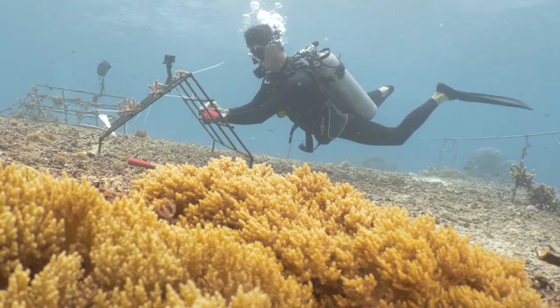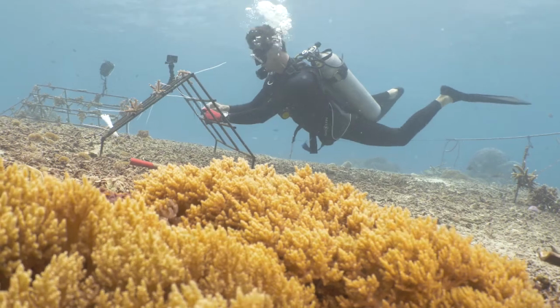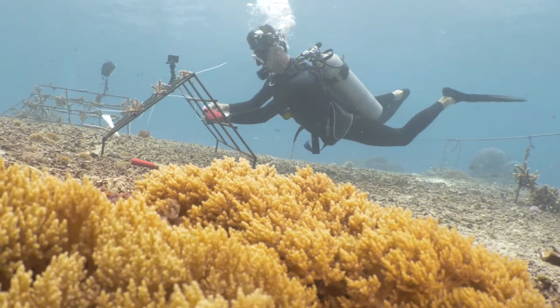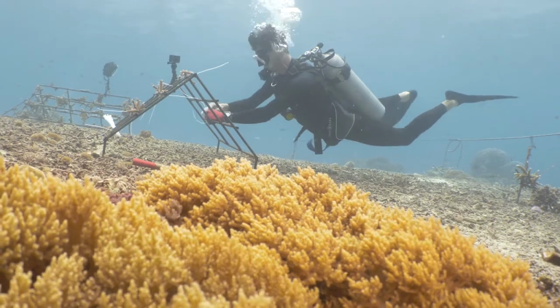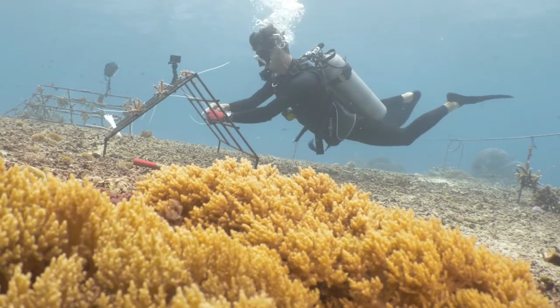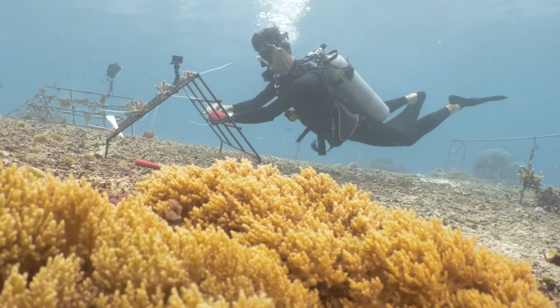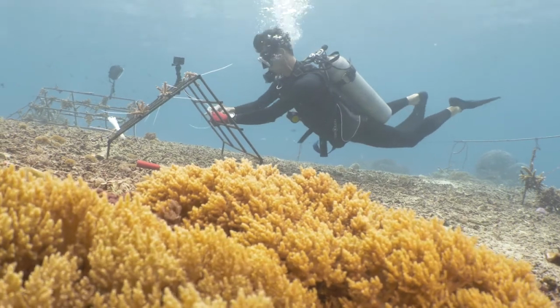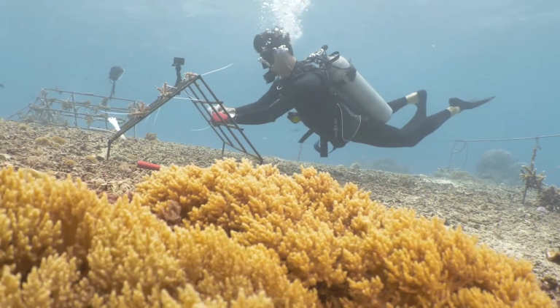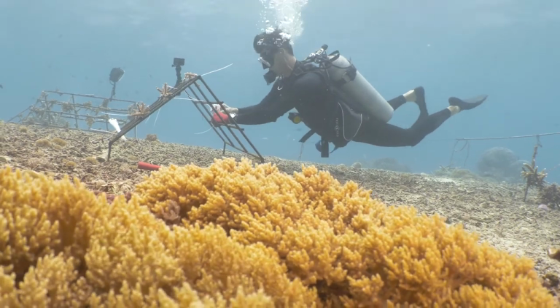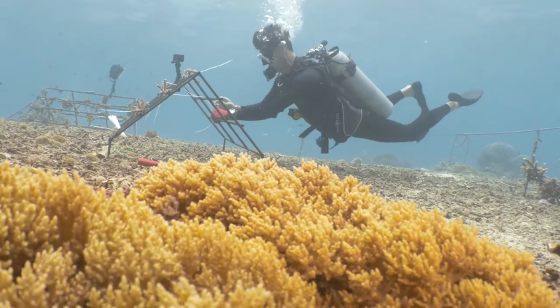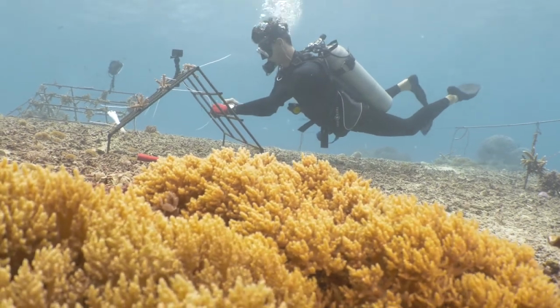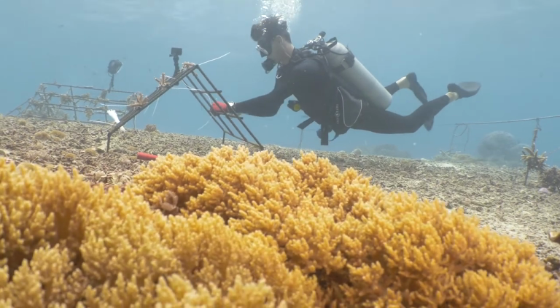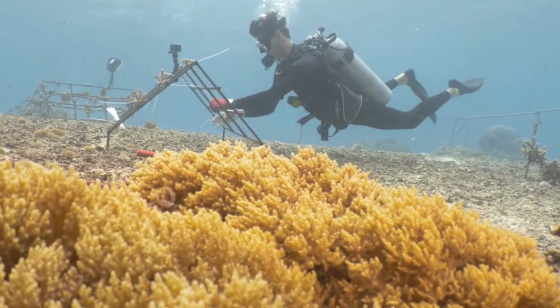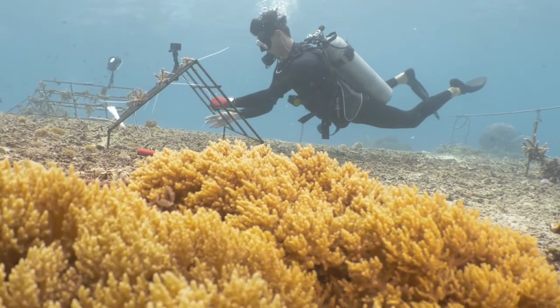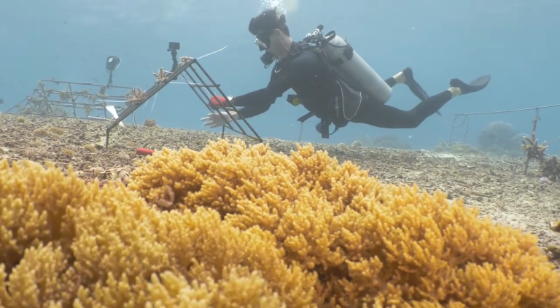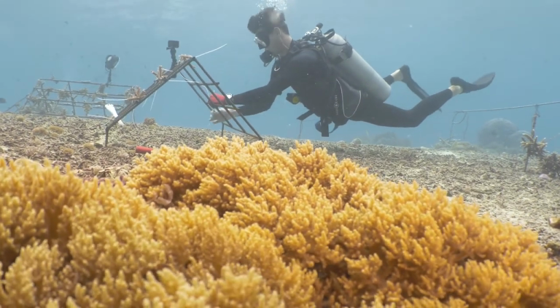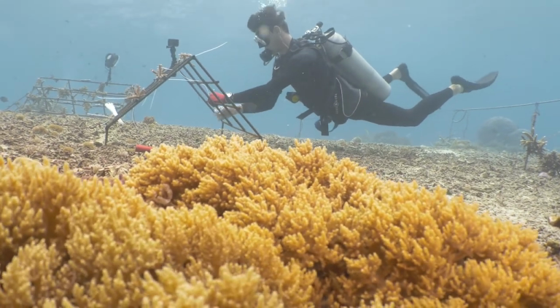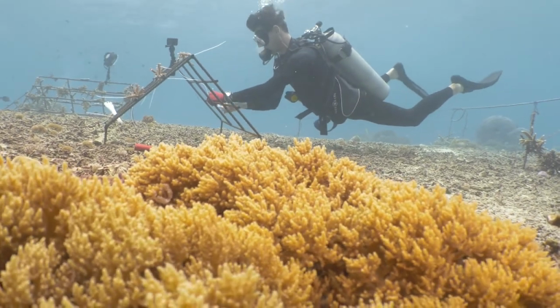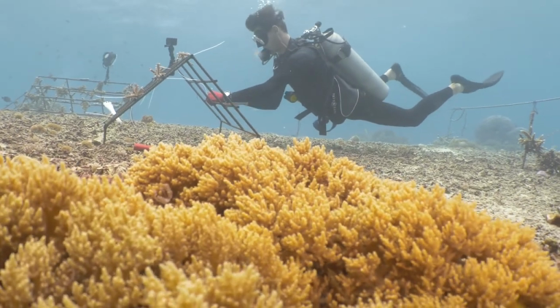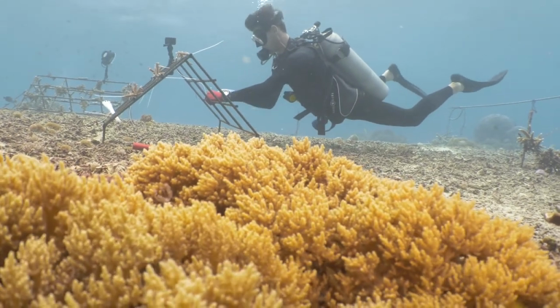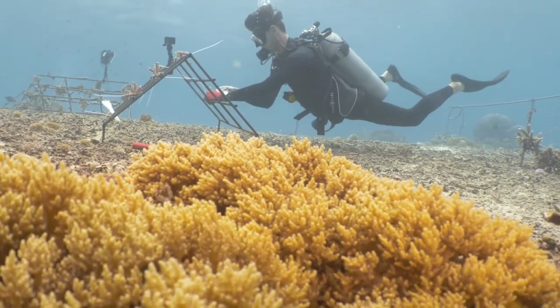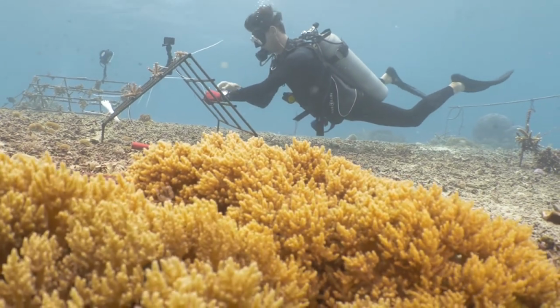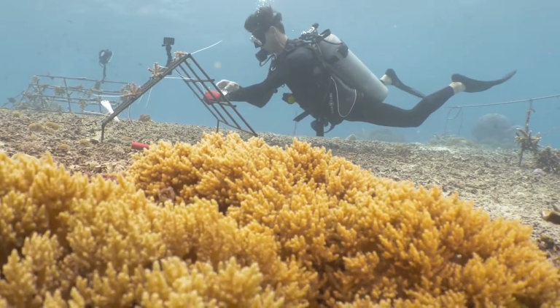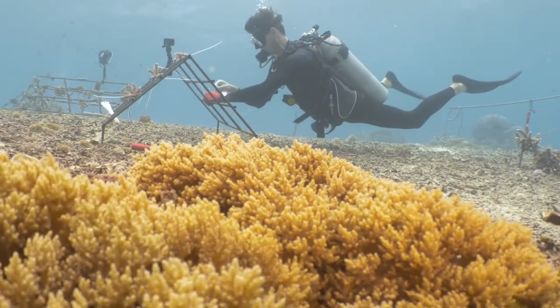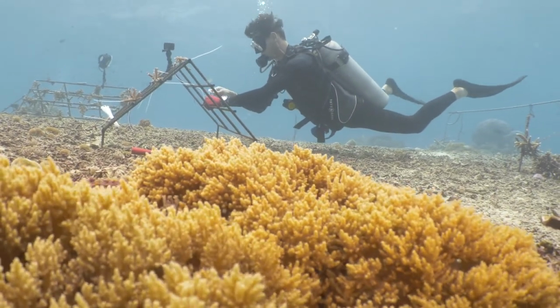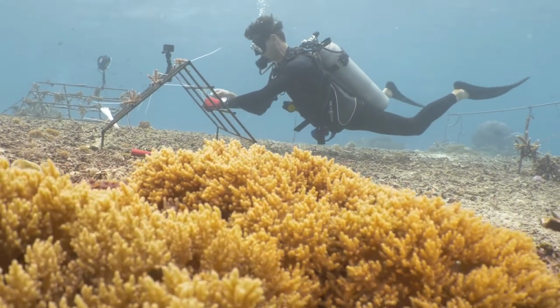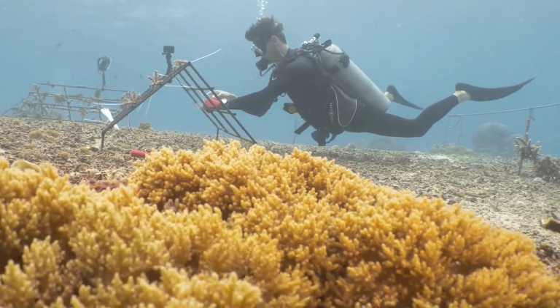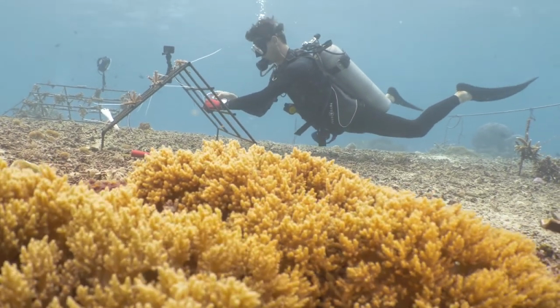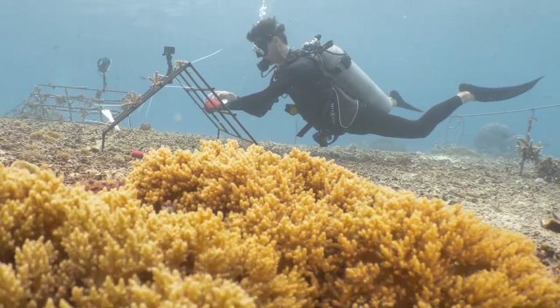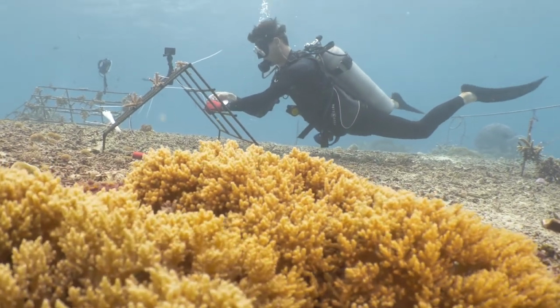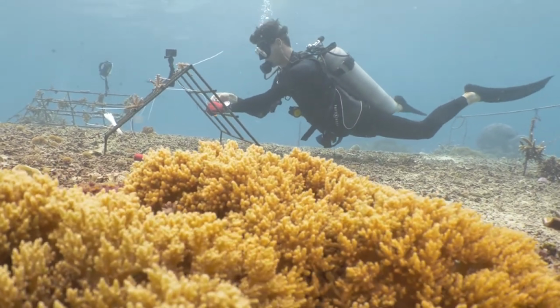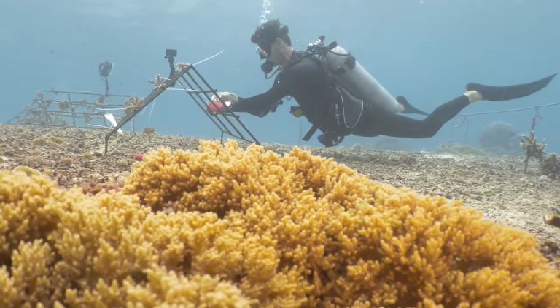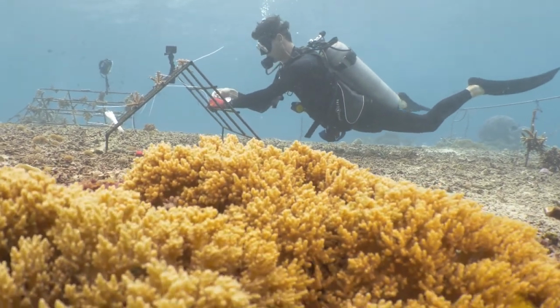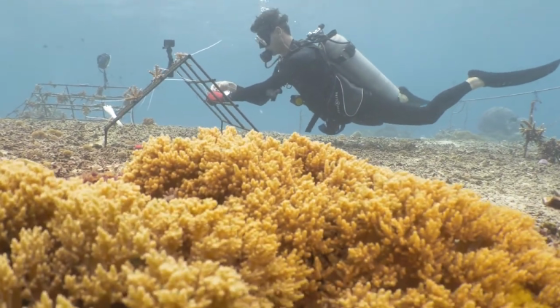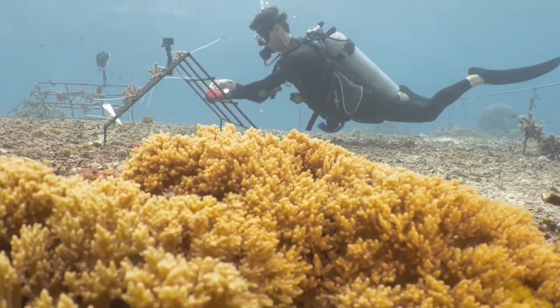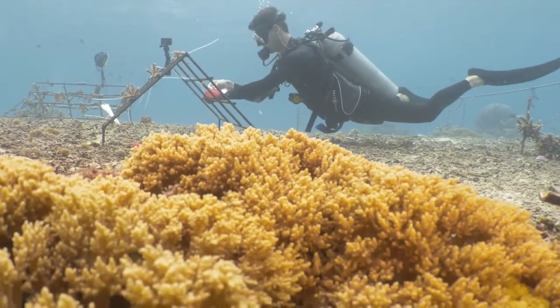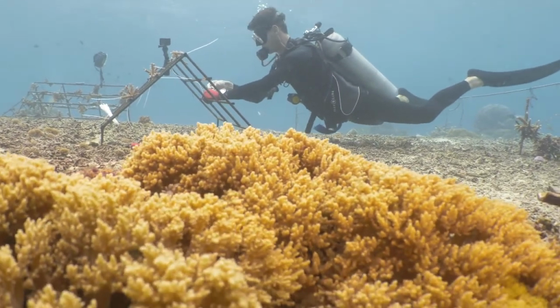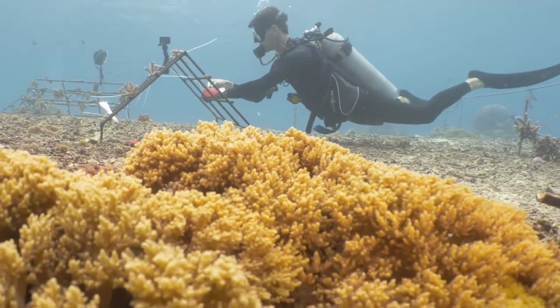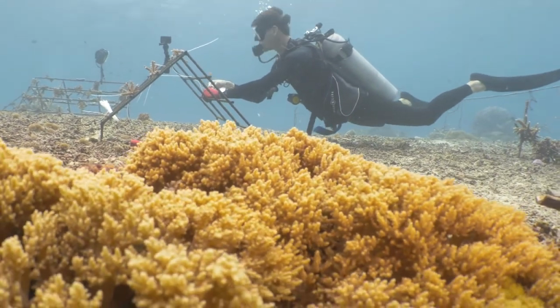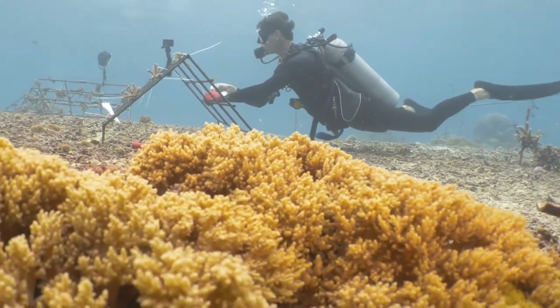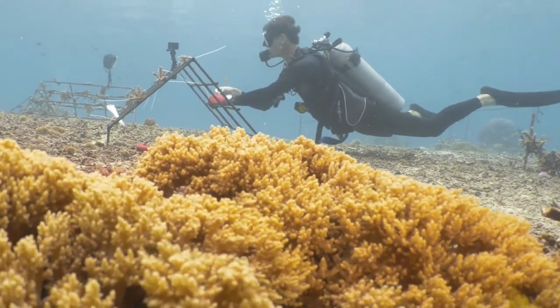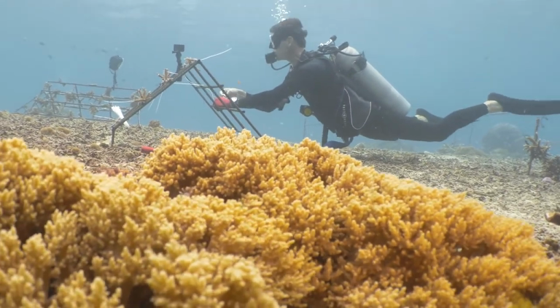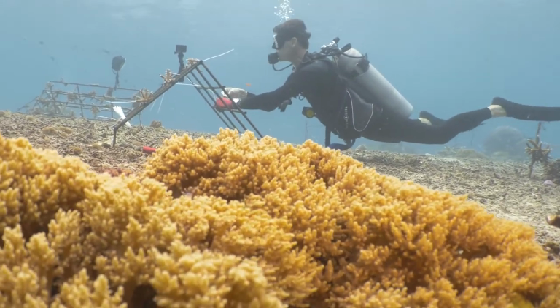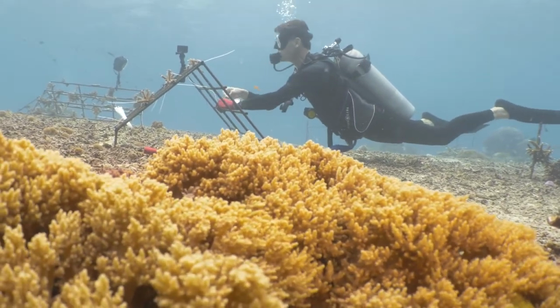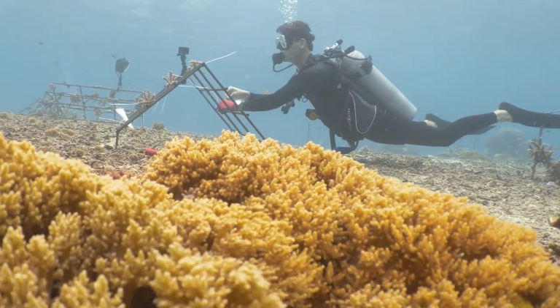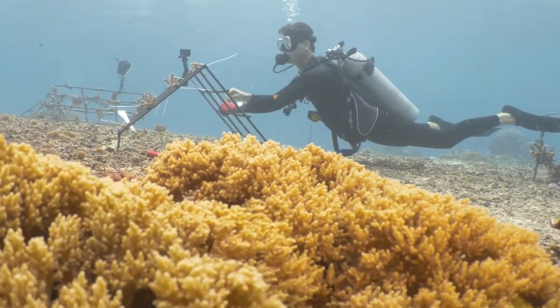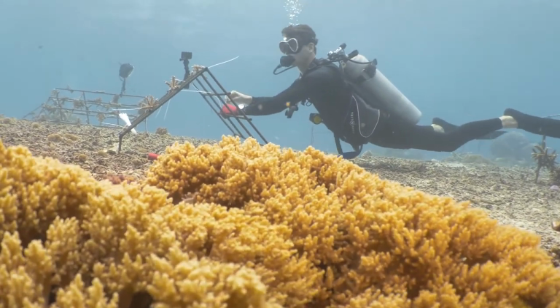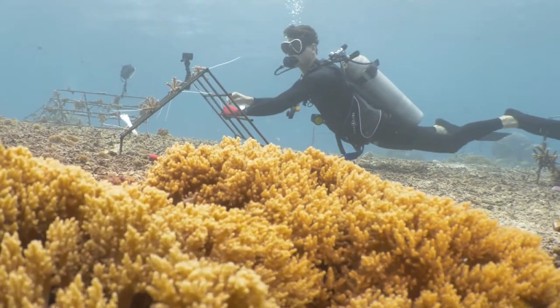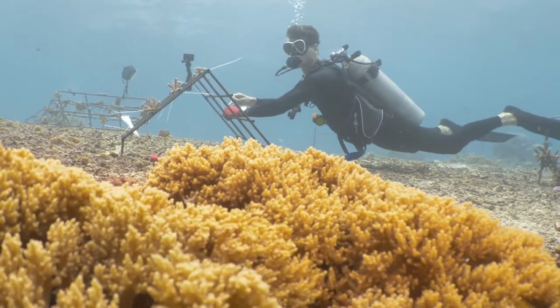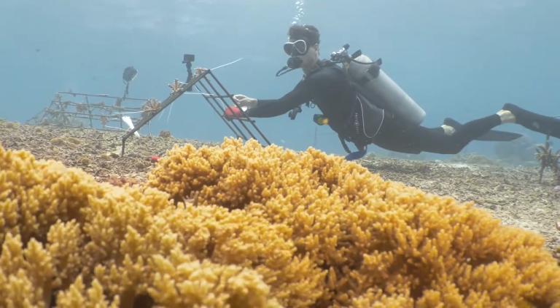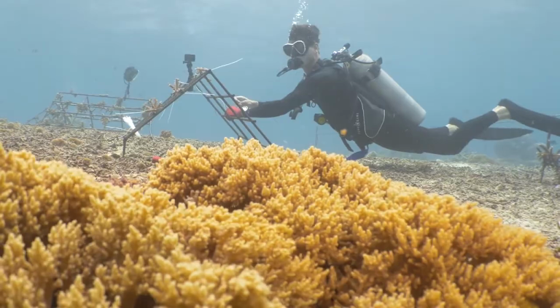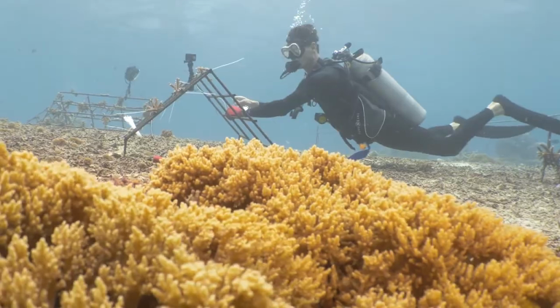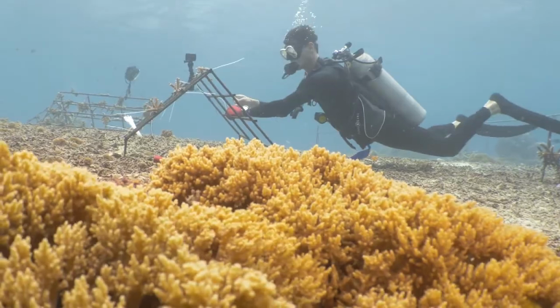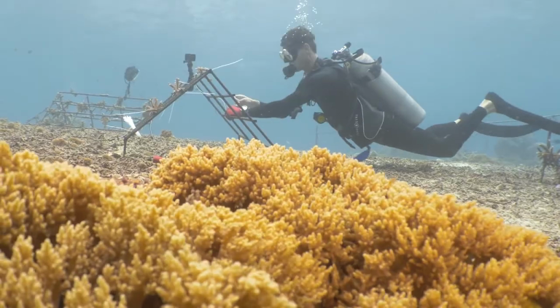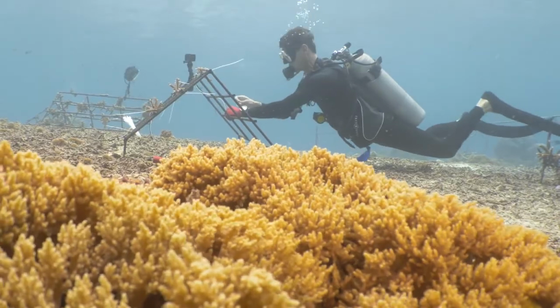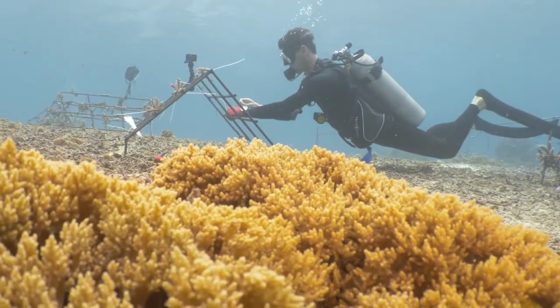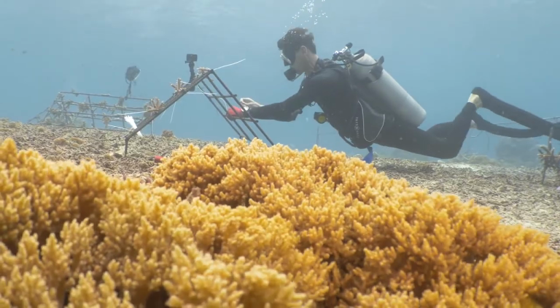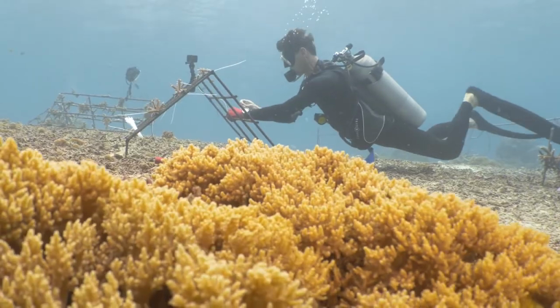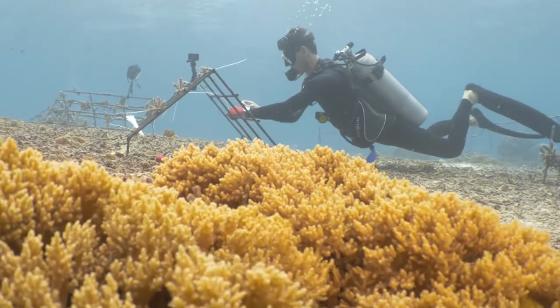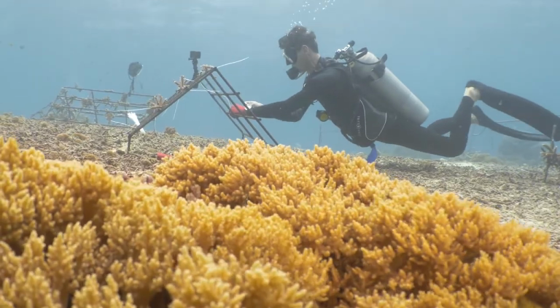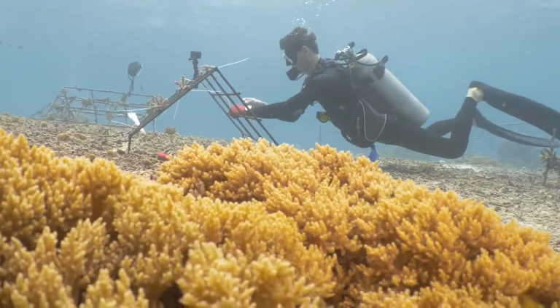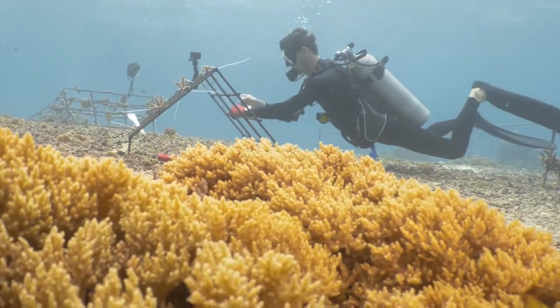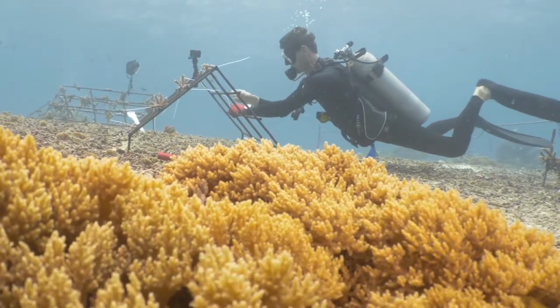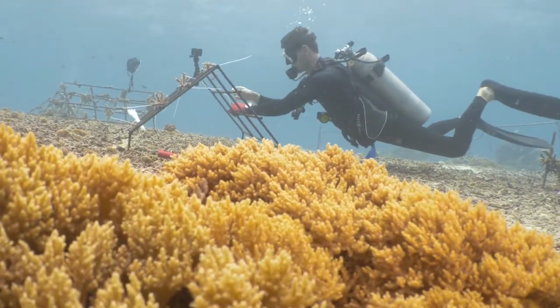This video will show the work that Blue Corner Marine Research Team has been doing on coral restoration for the last five years.